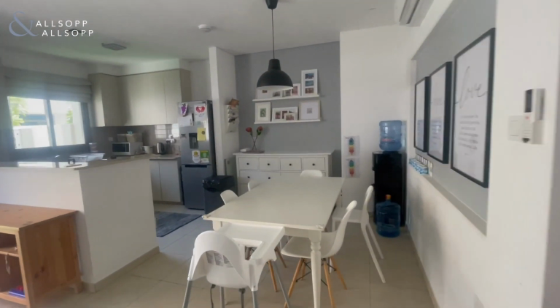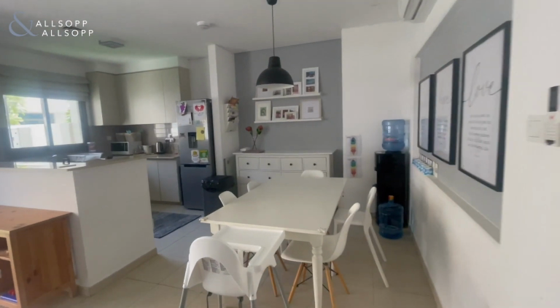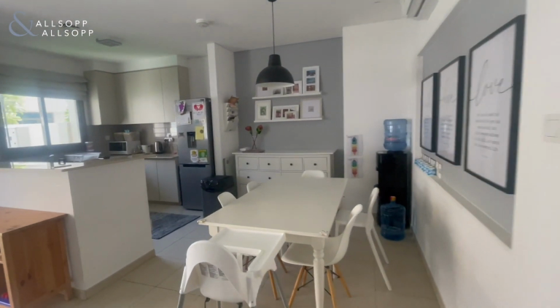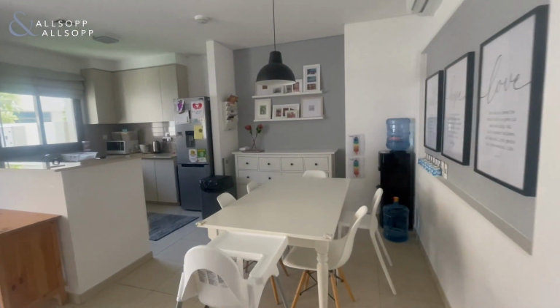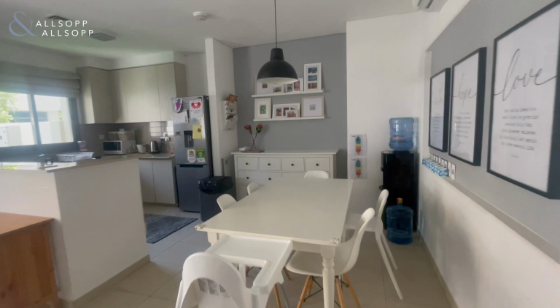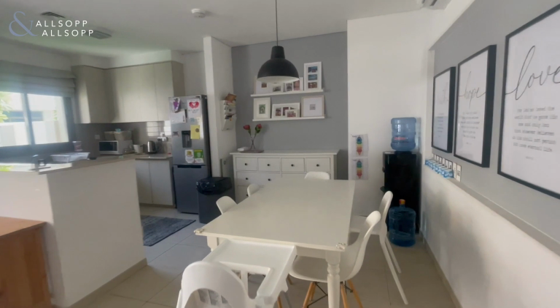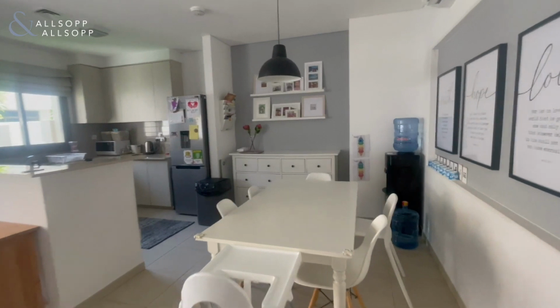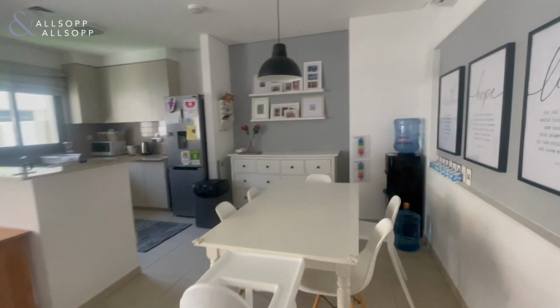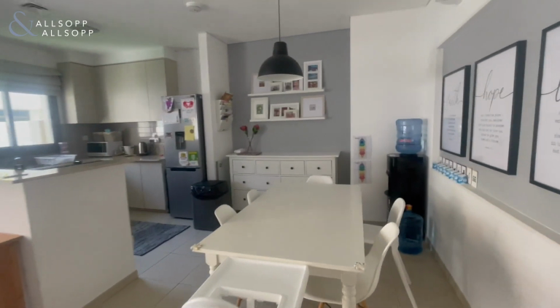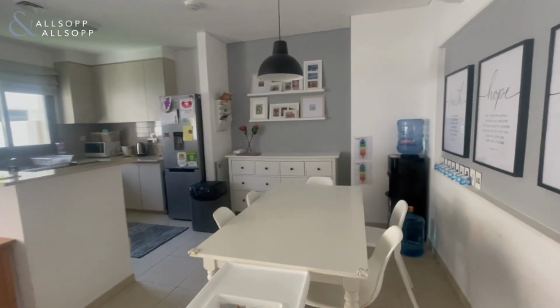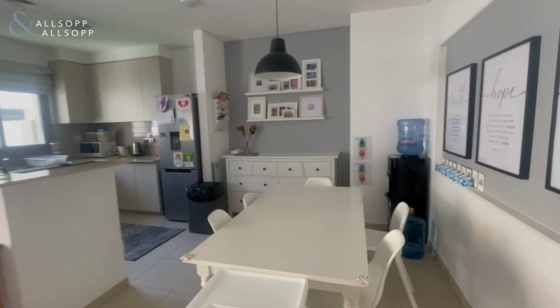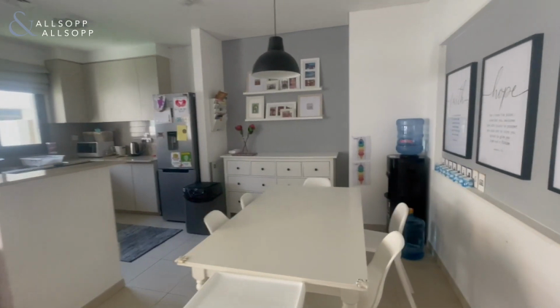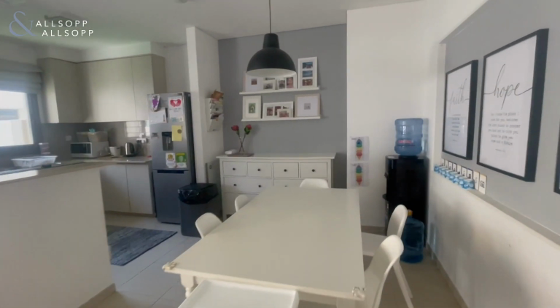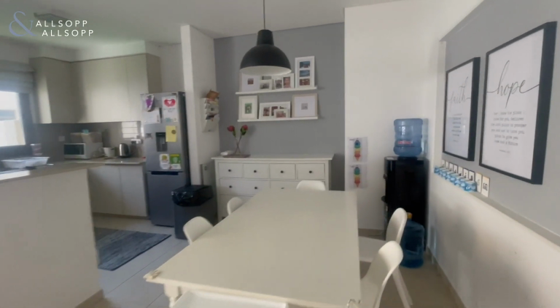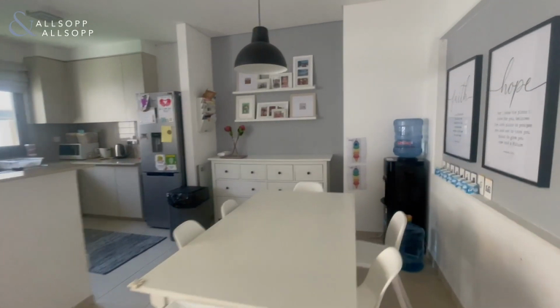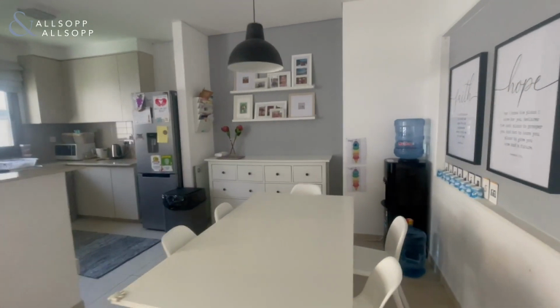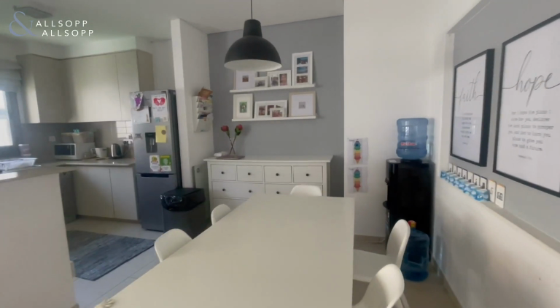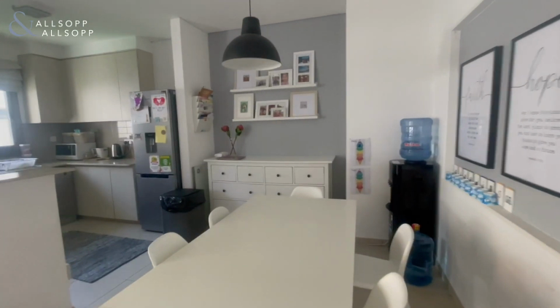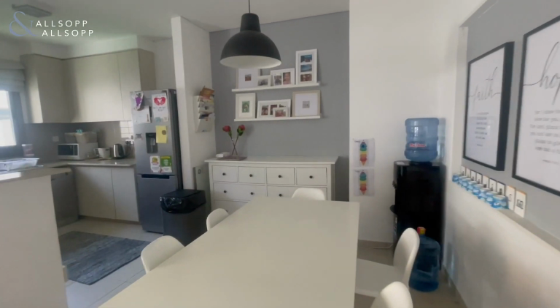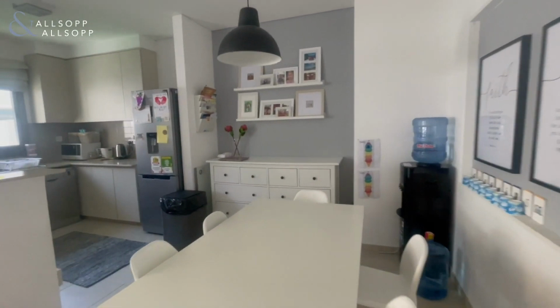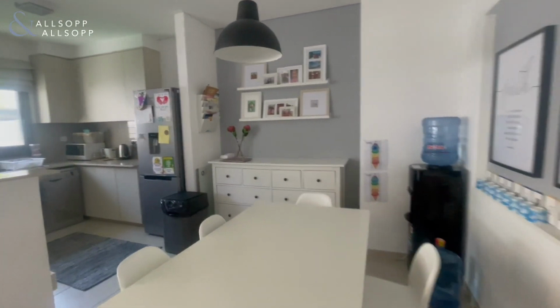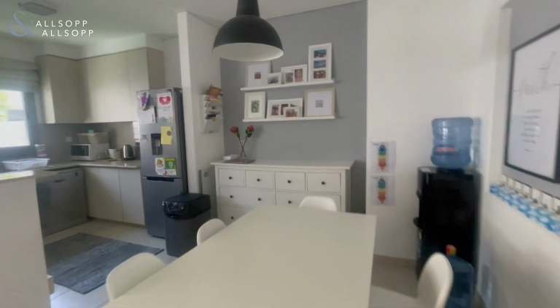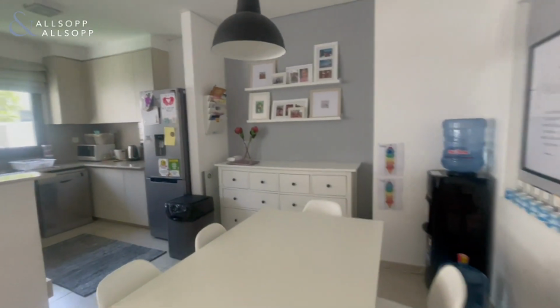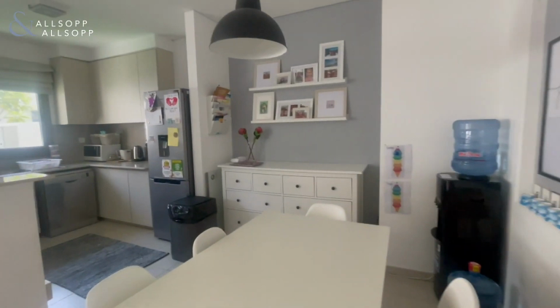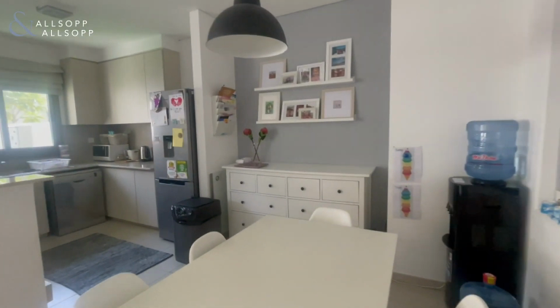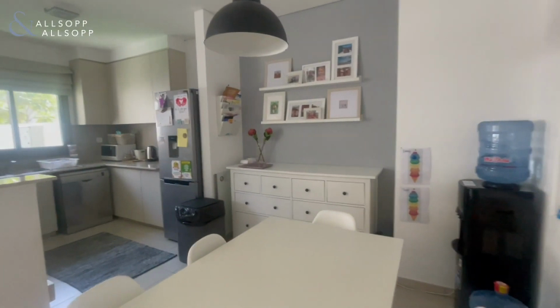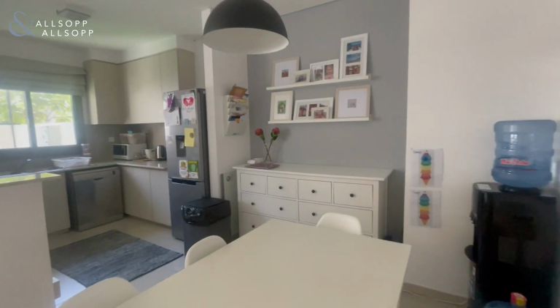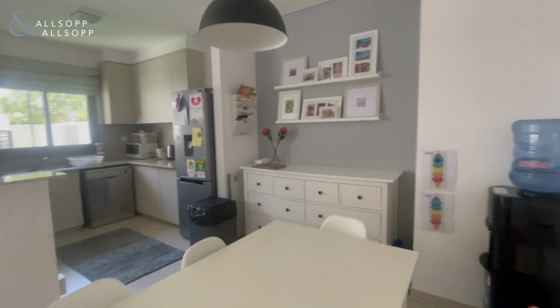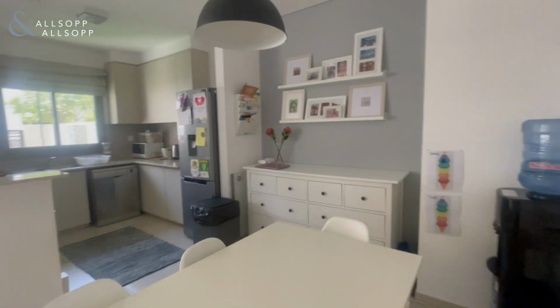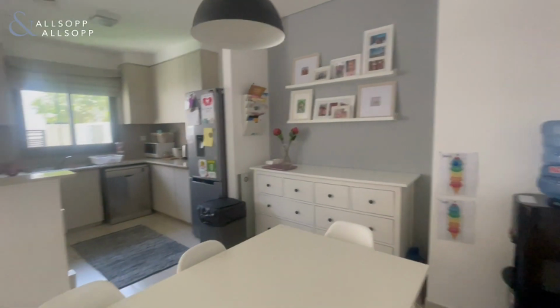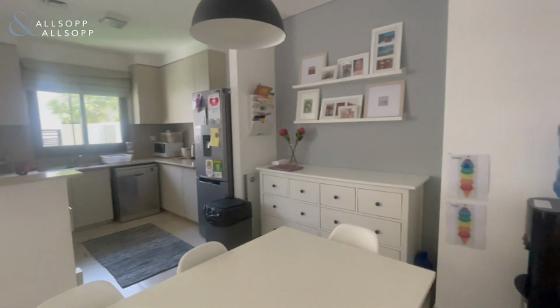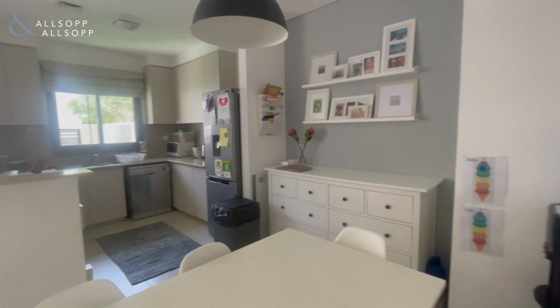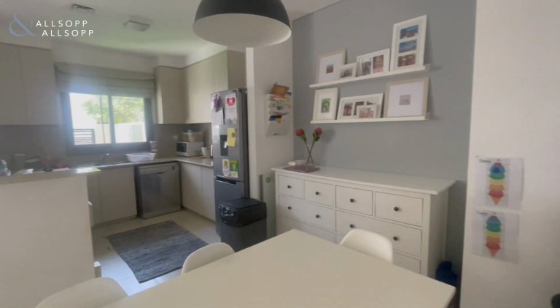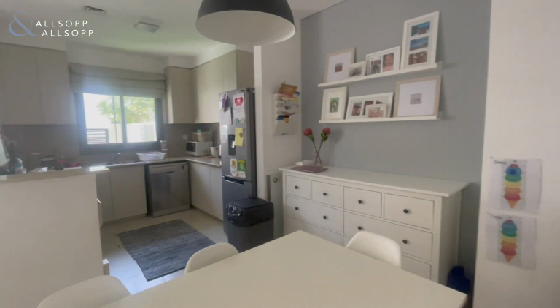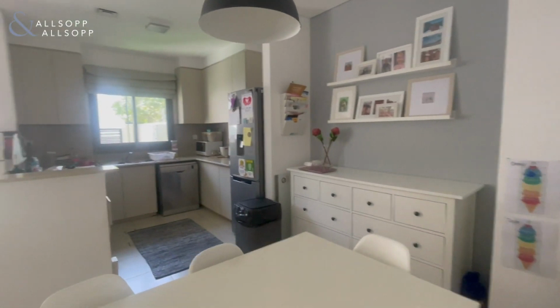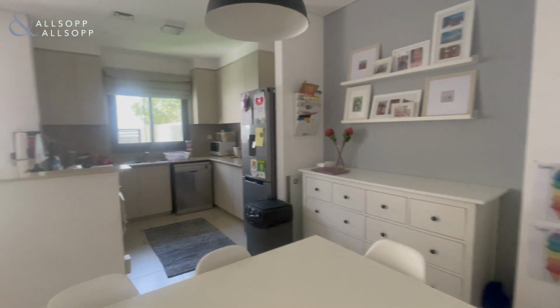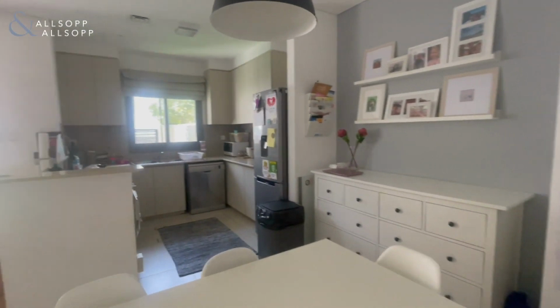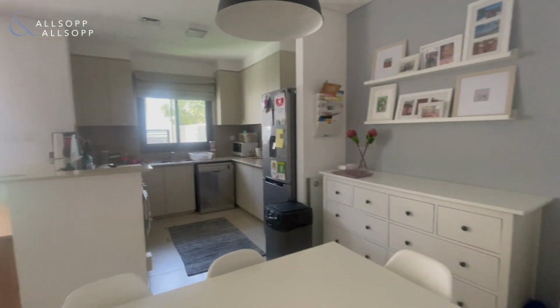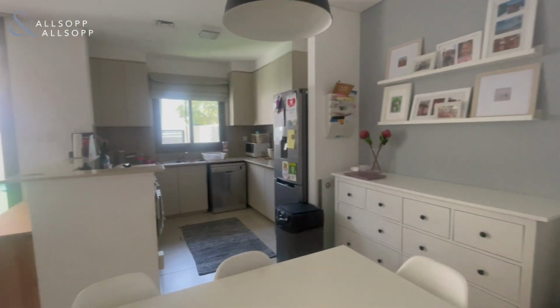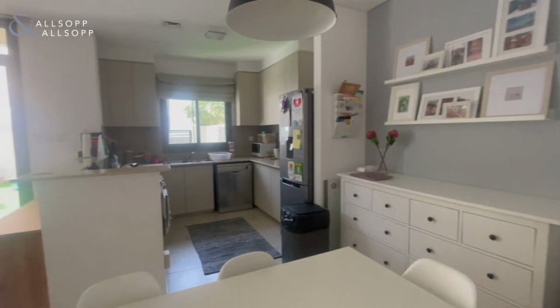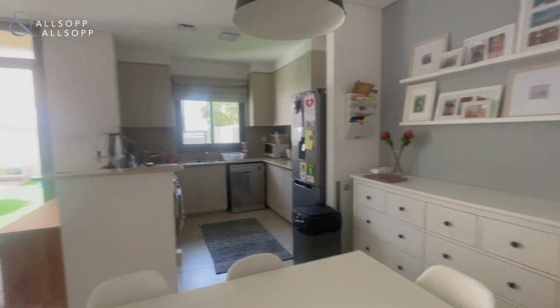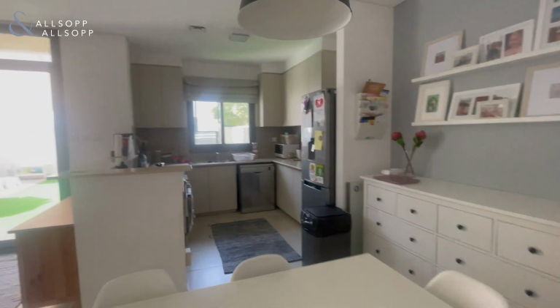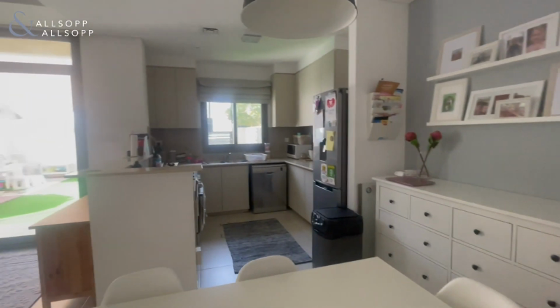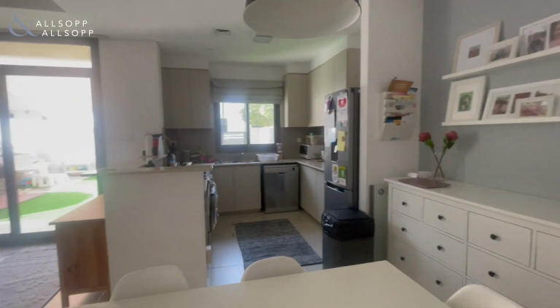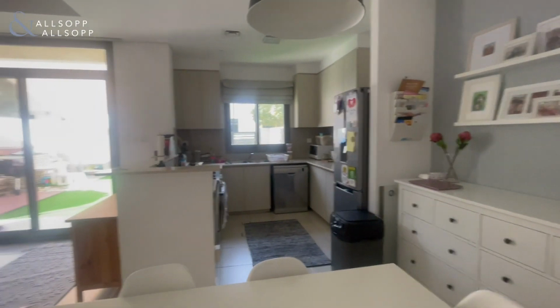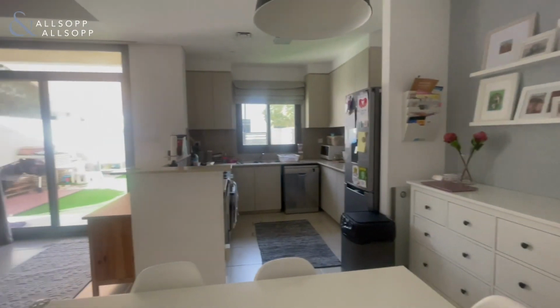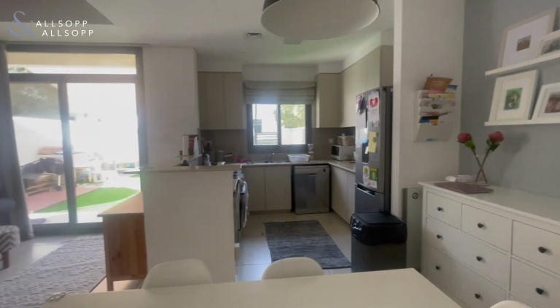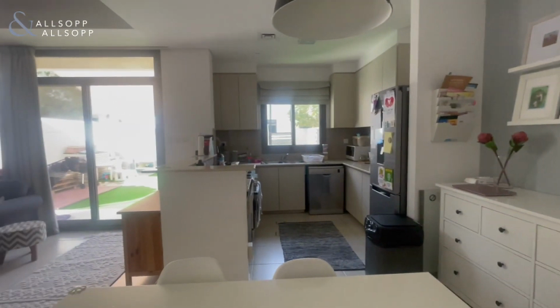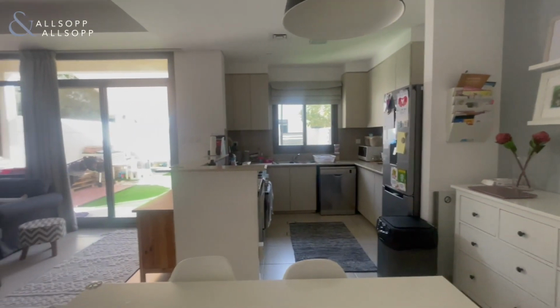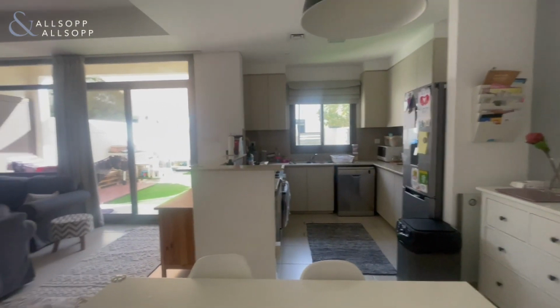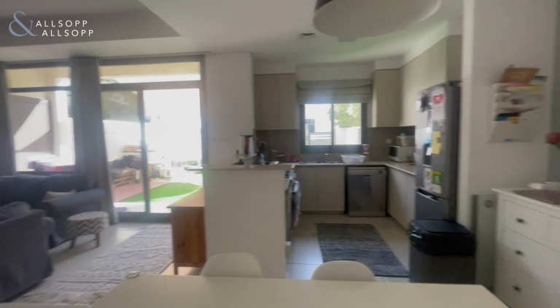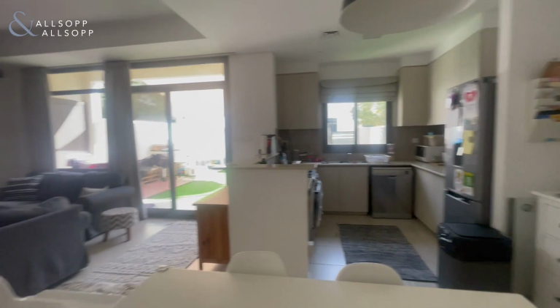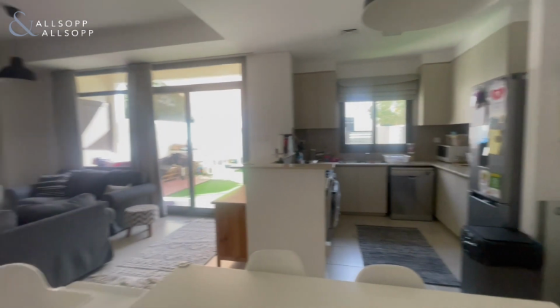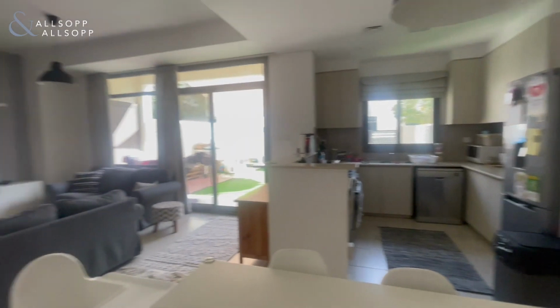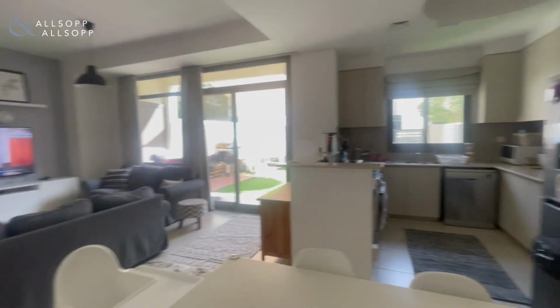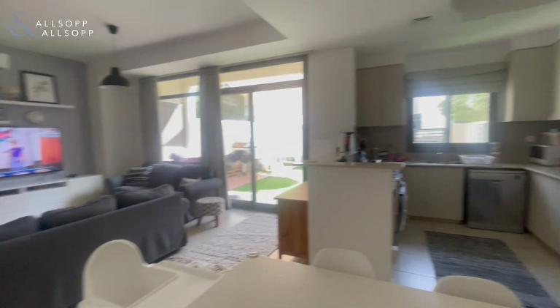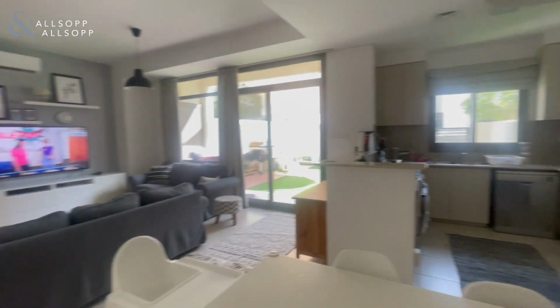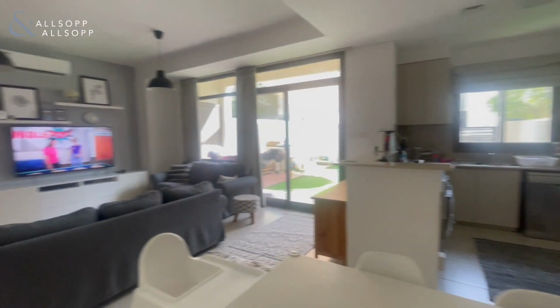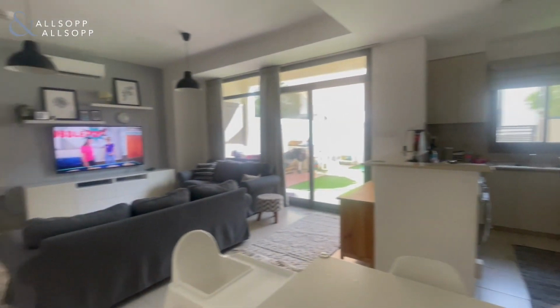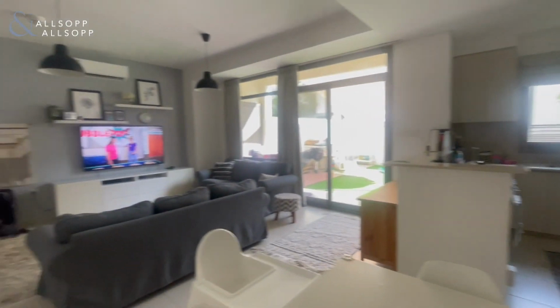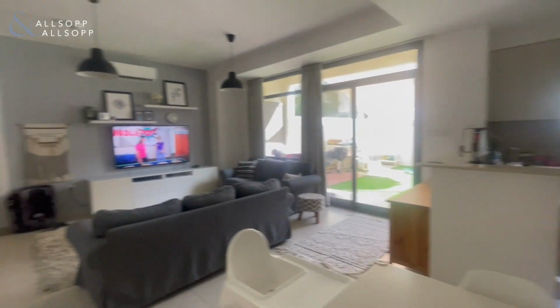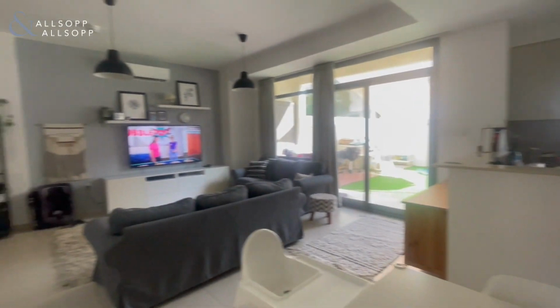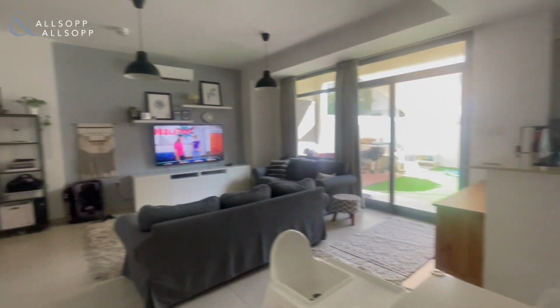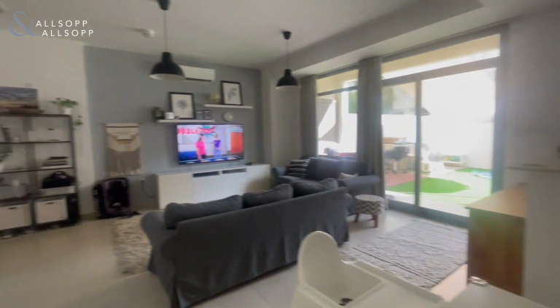Straight in front of us we have the main kitchen dining area, which is a nice open plan.